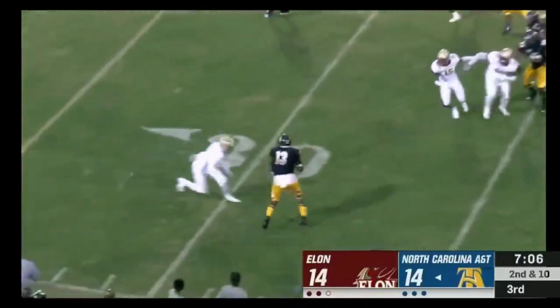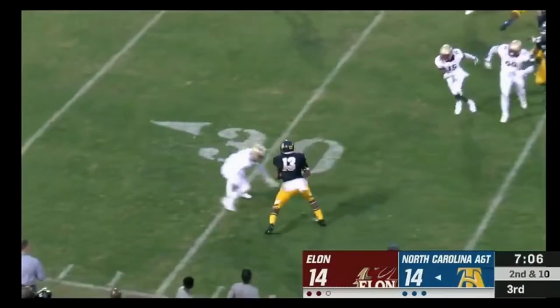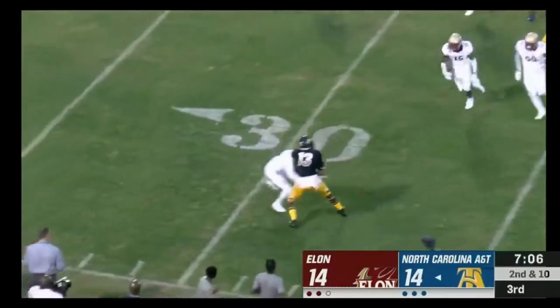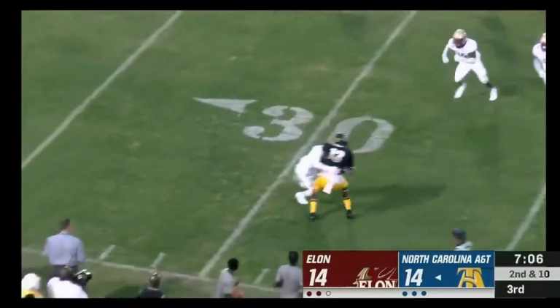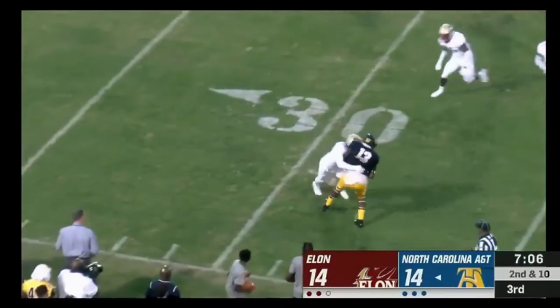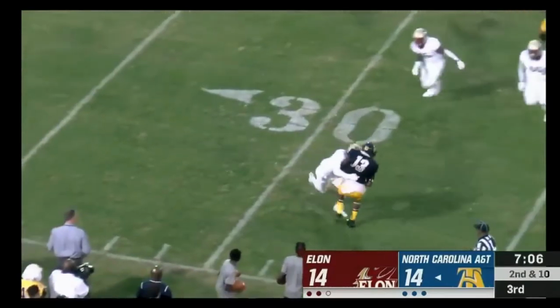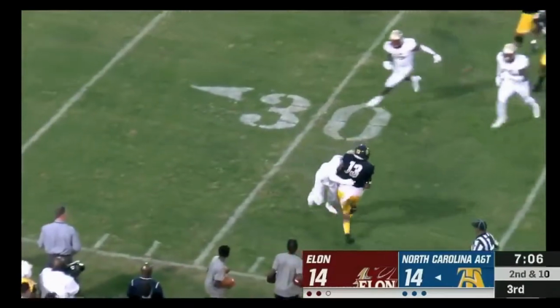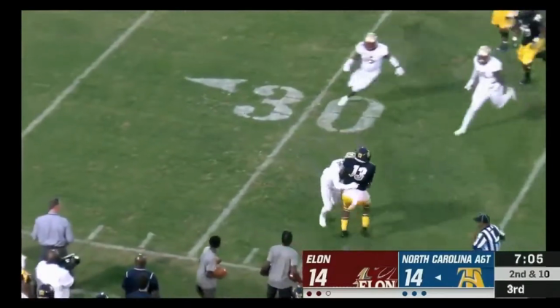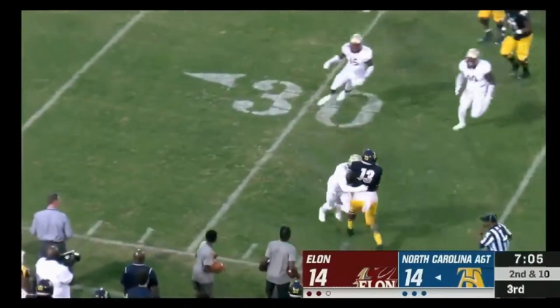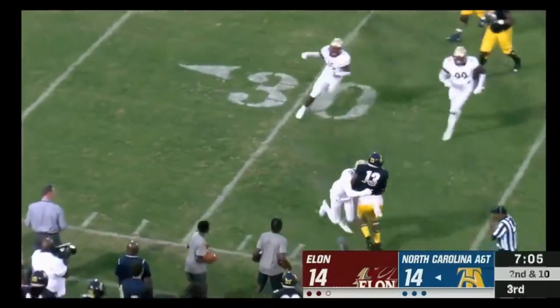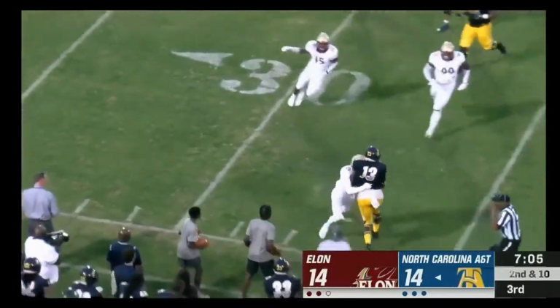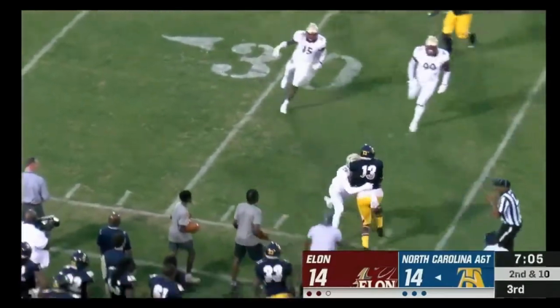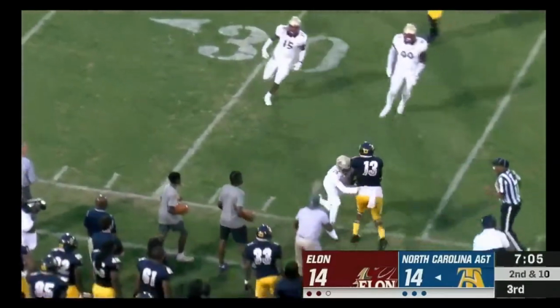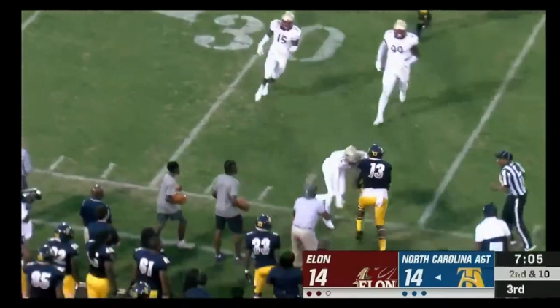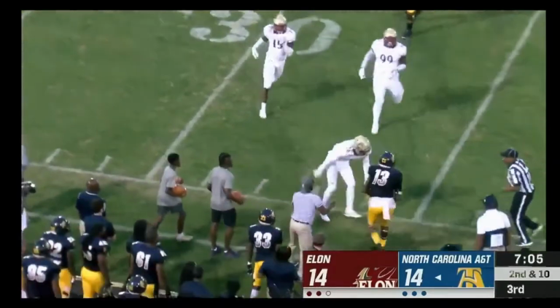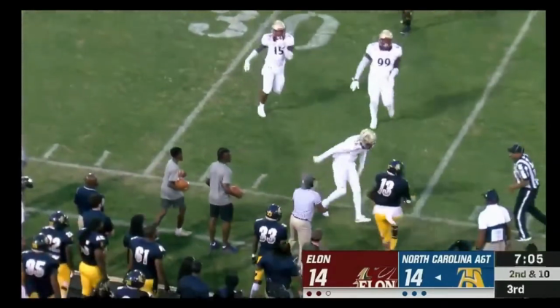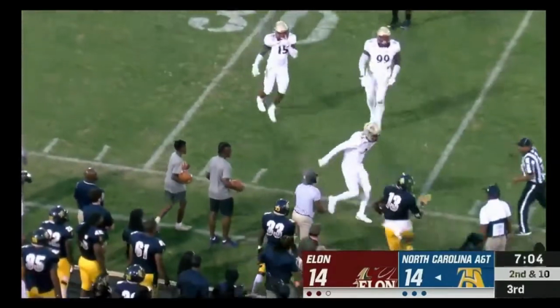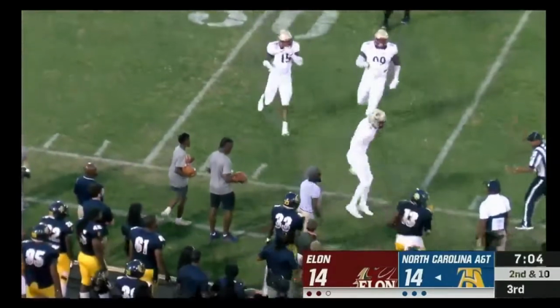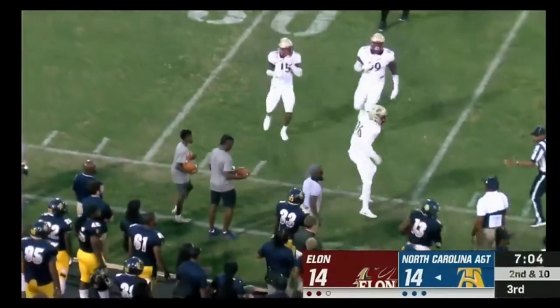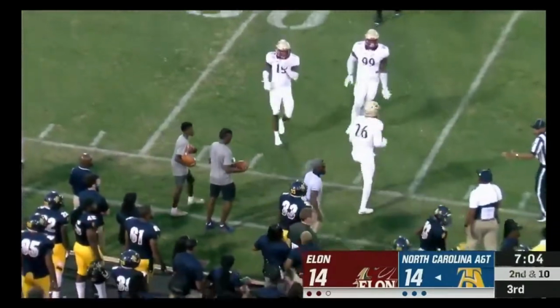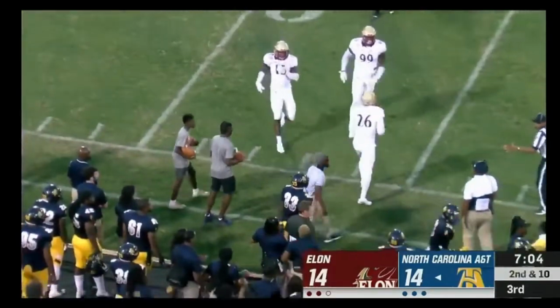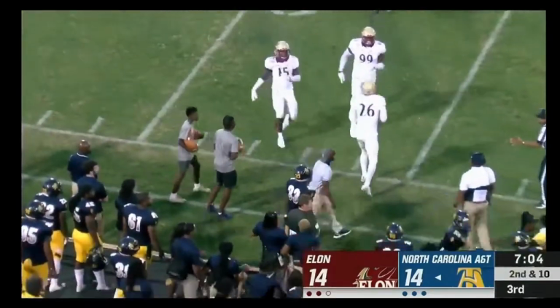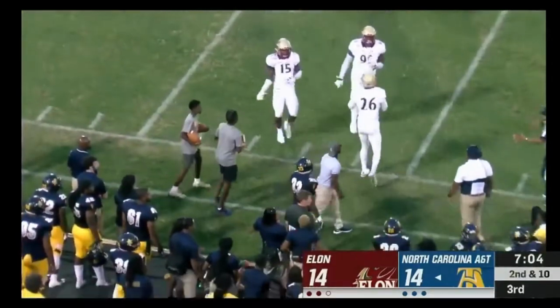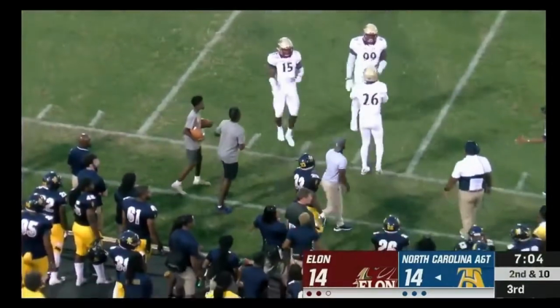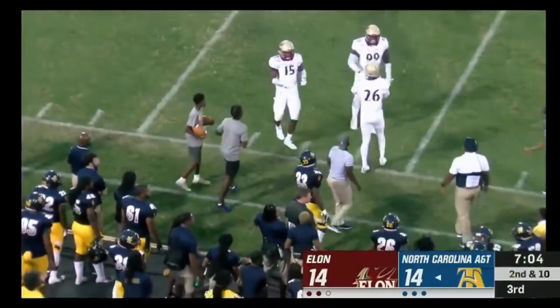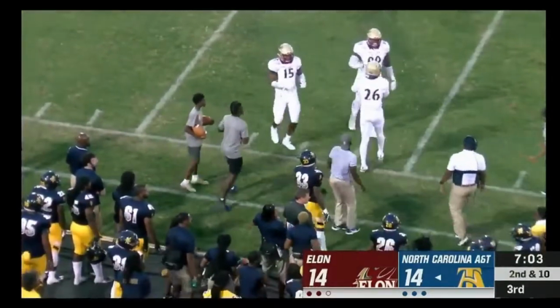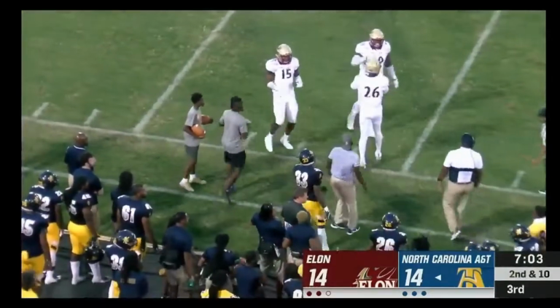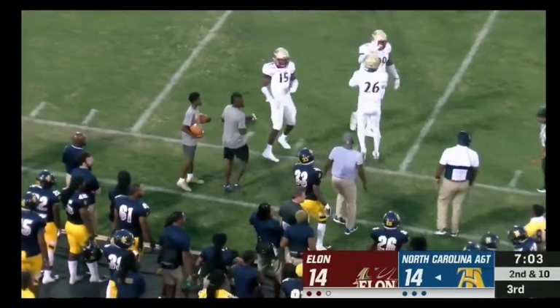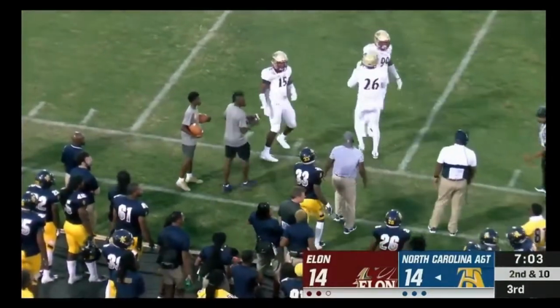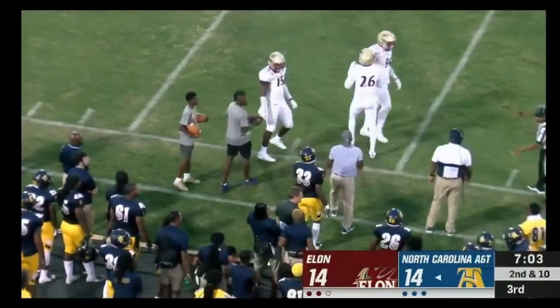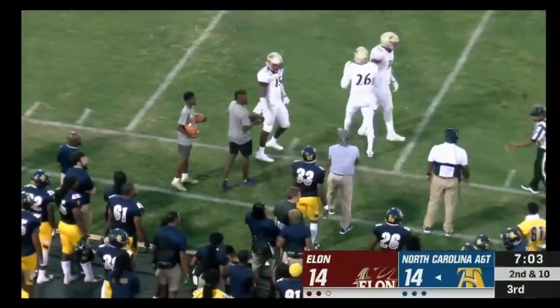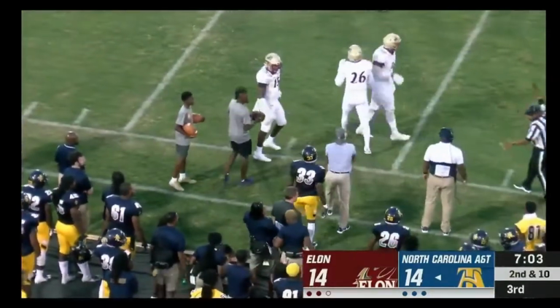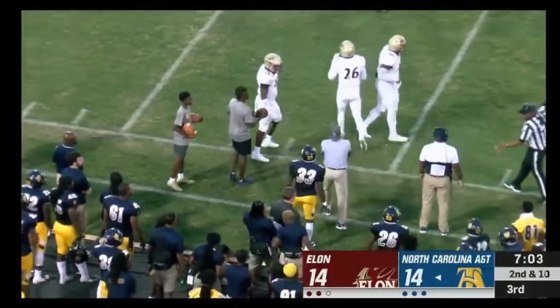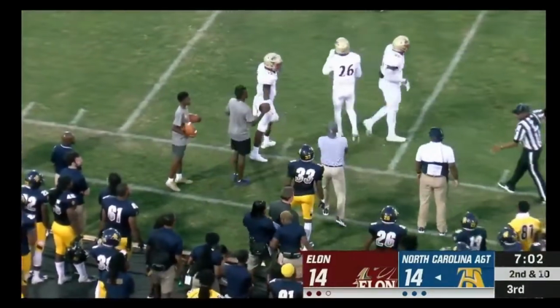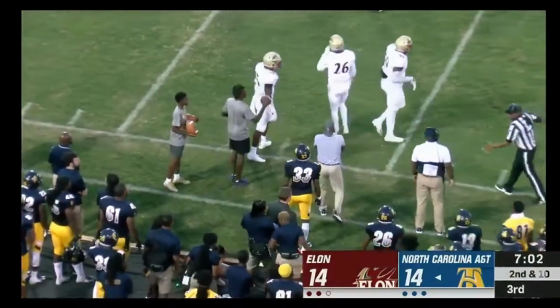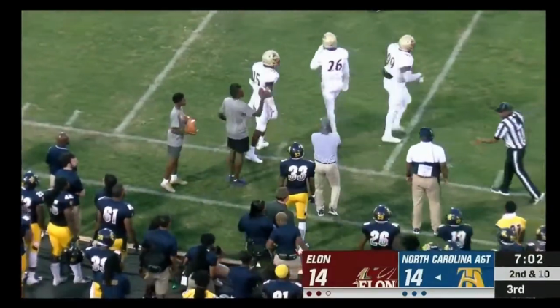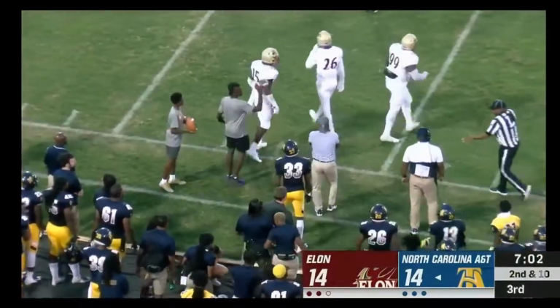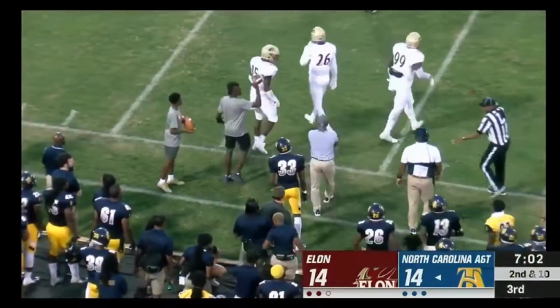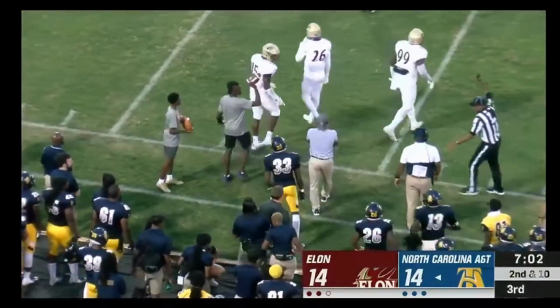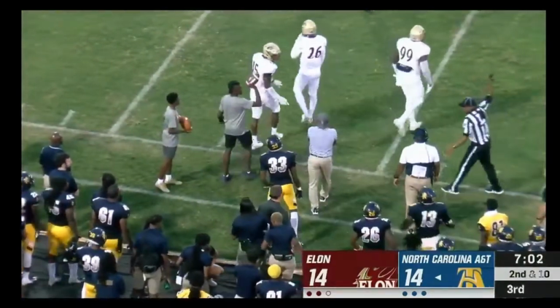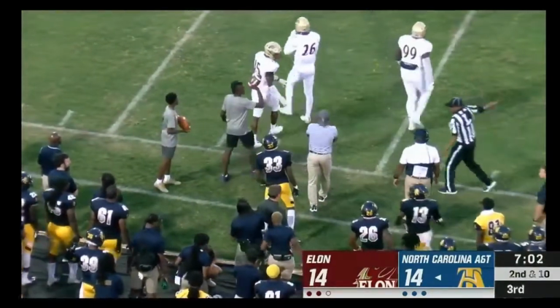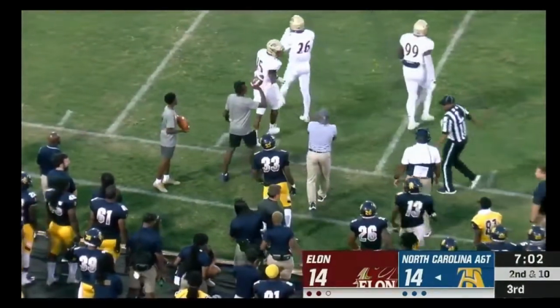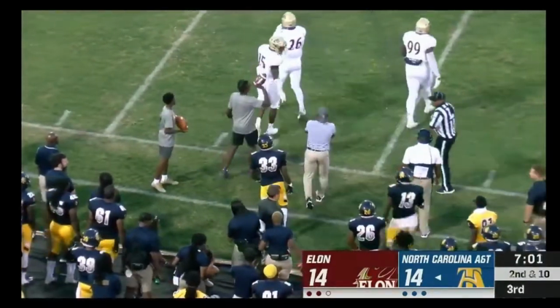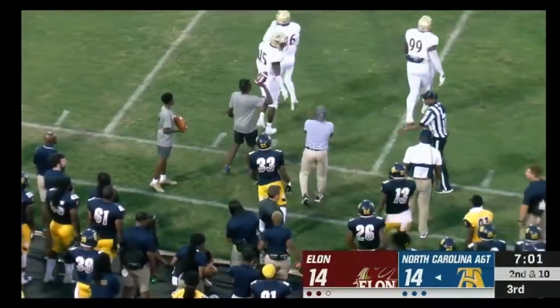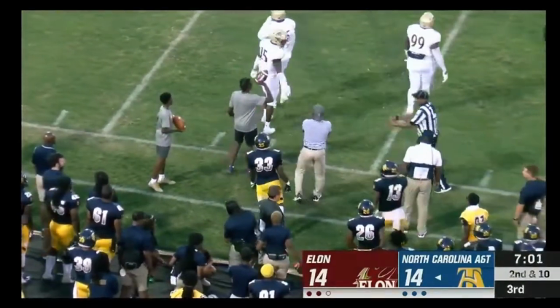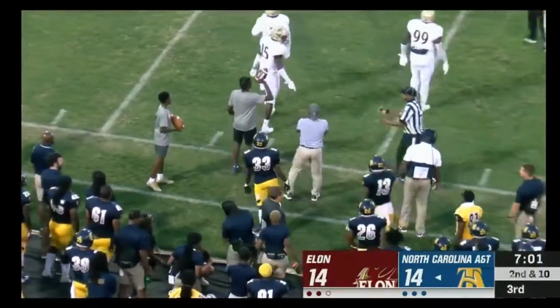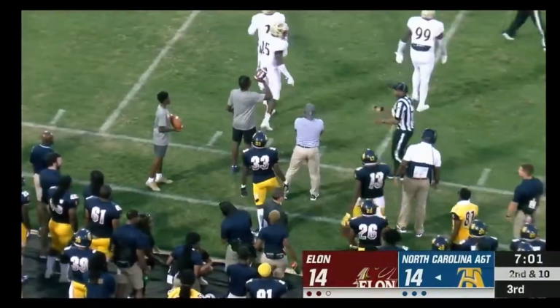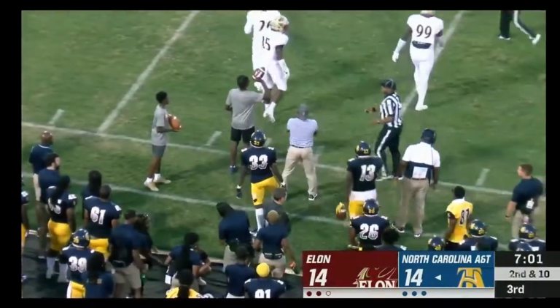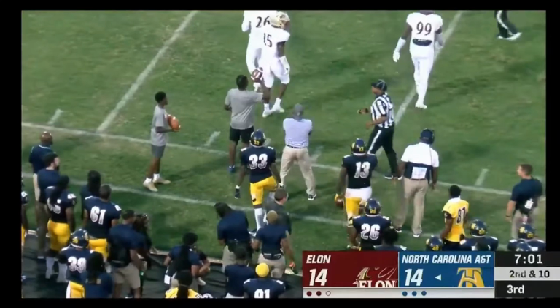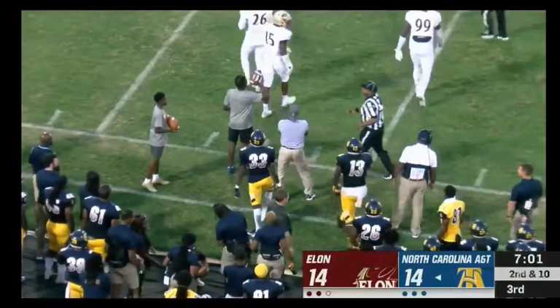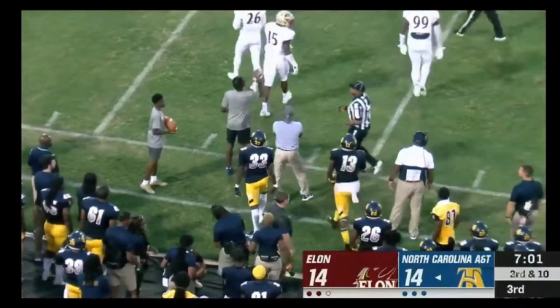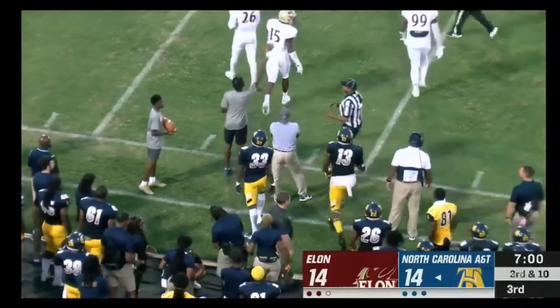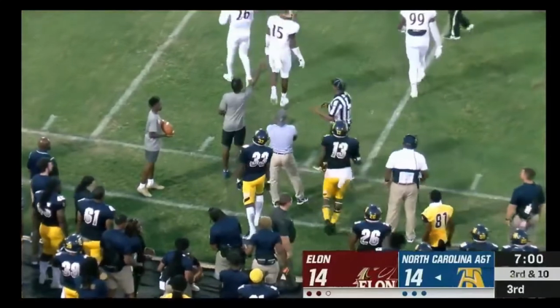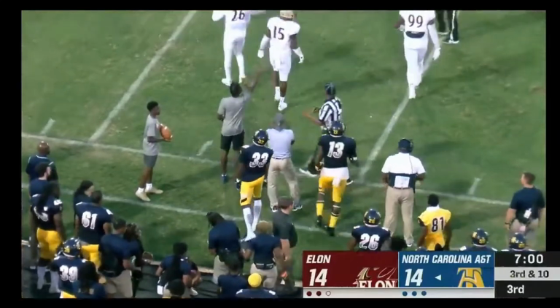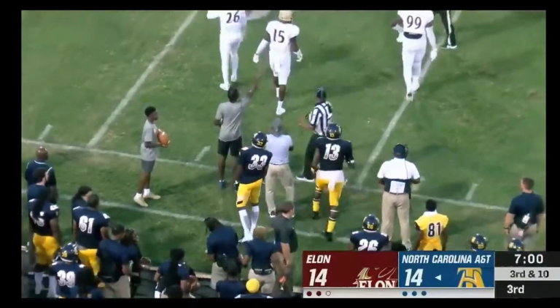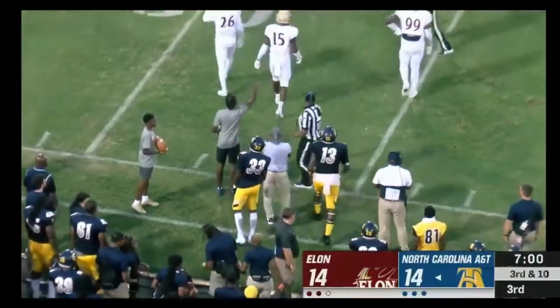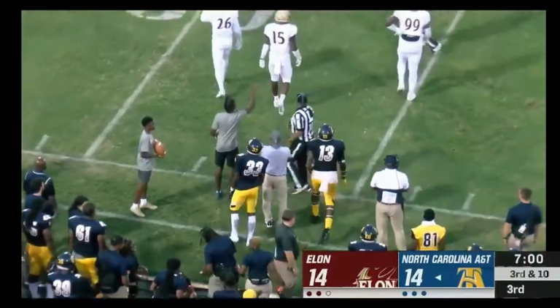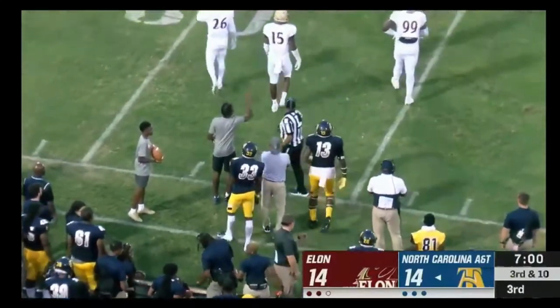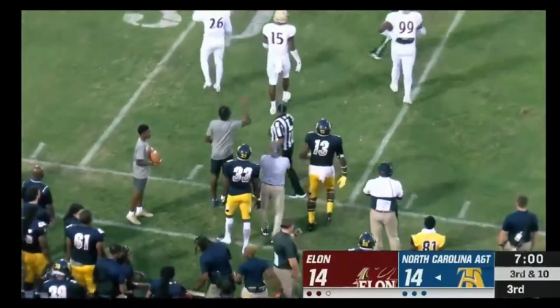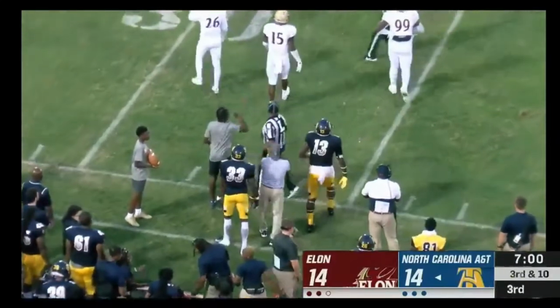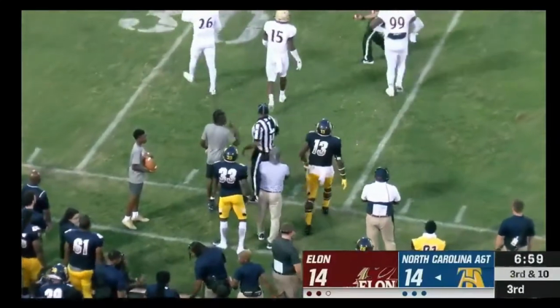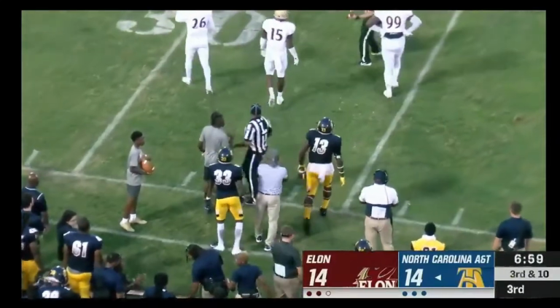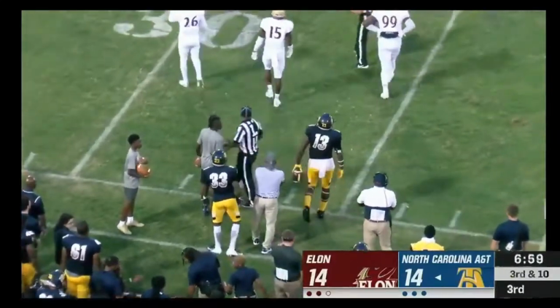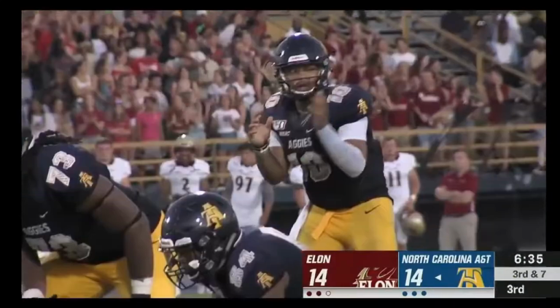Play action — the throw to Bell — and he's shoved out of bounds. Carter's pass is completed — the 13th in the last of the game.